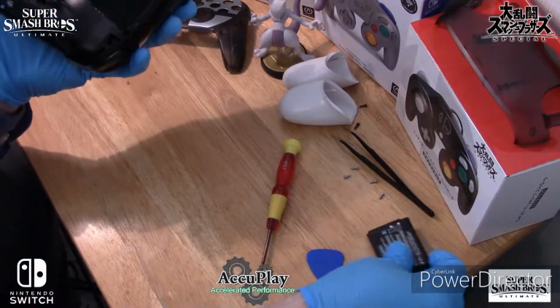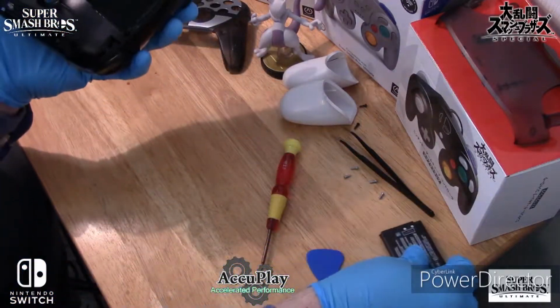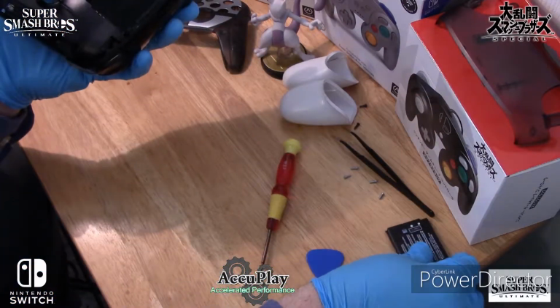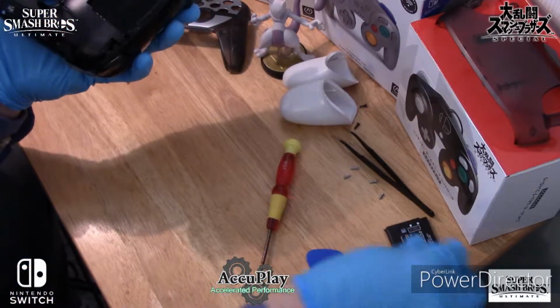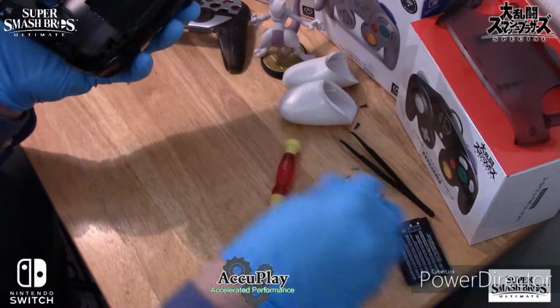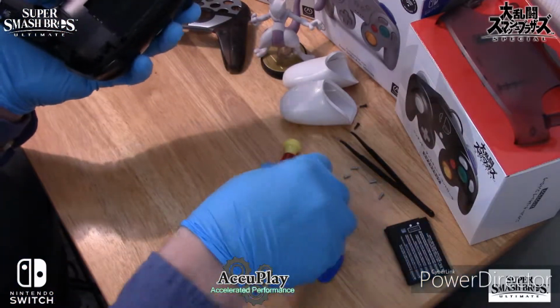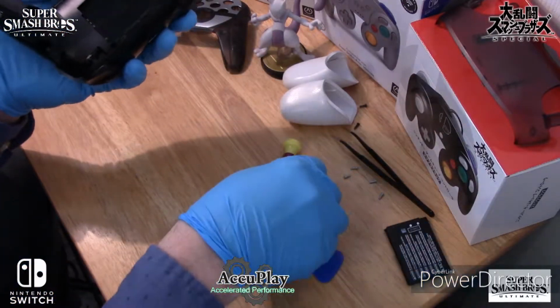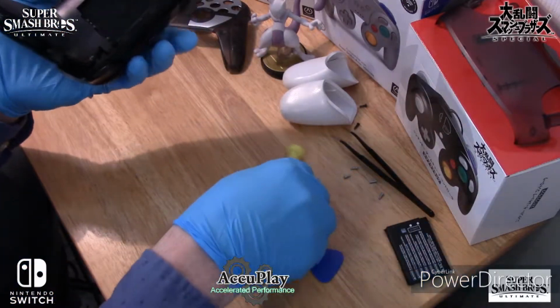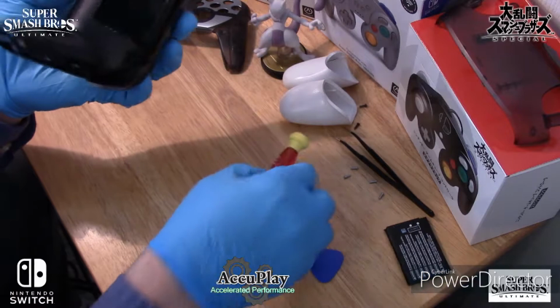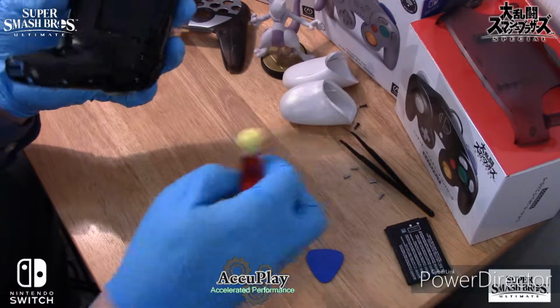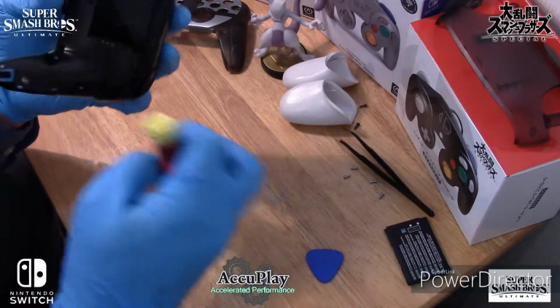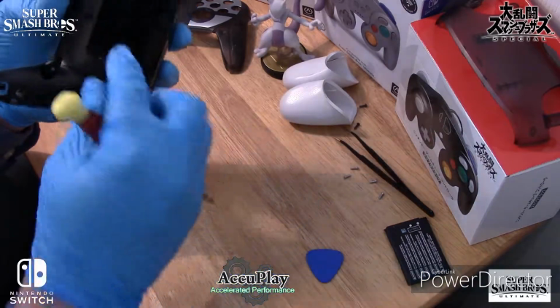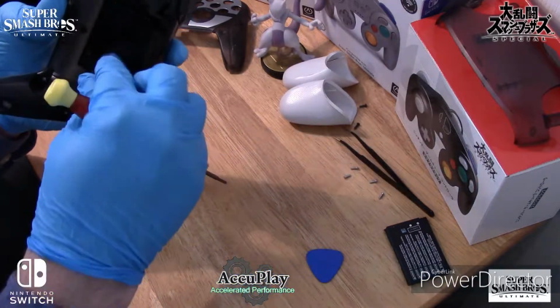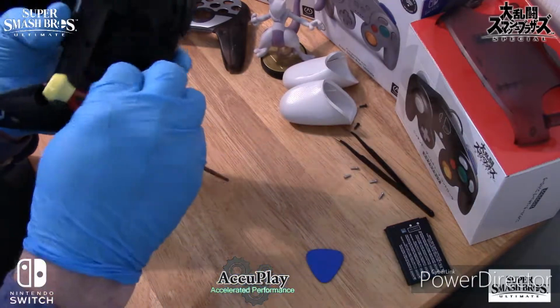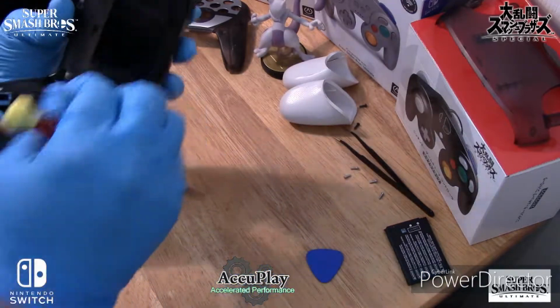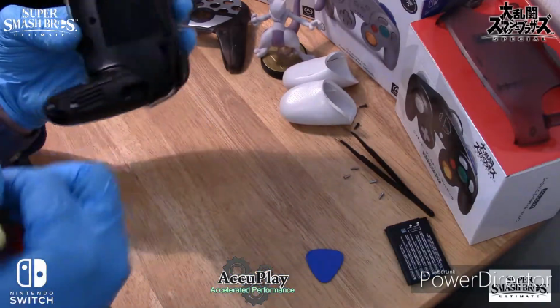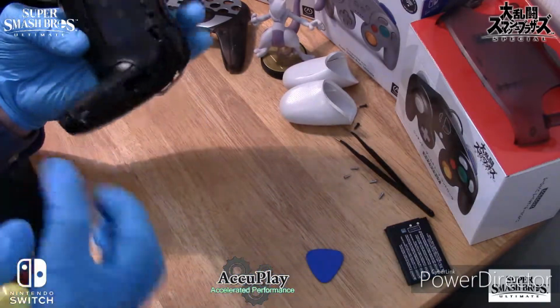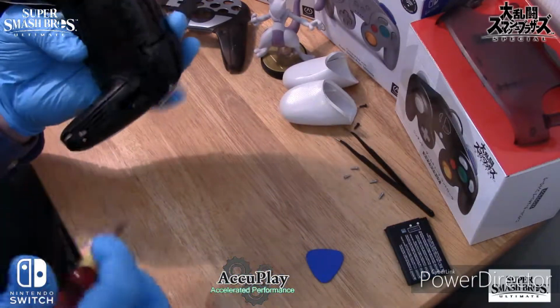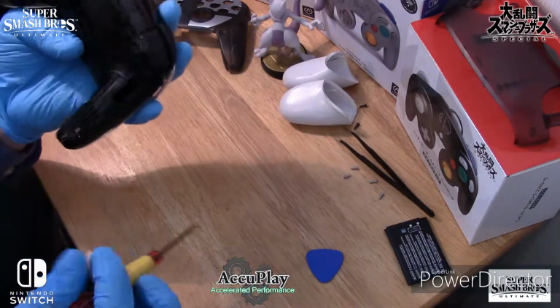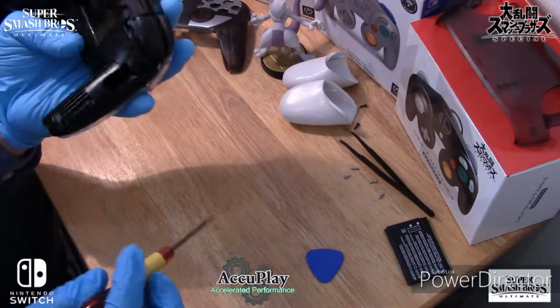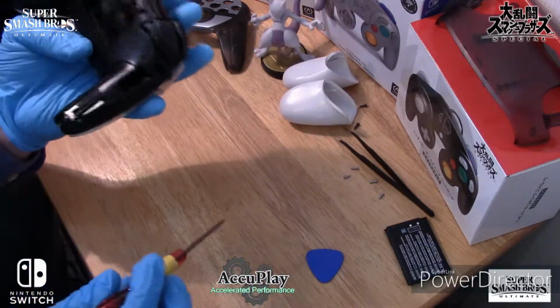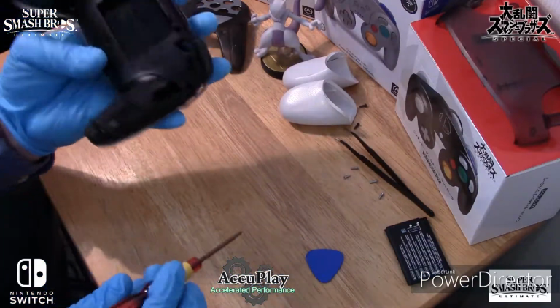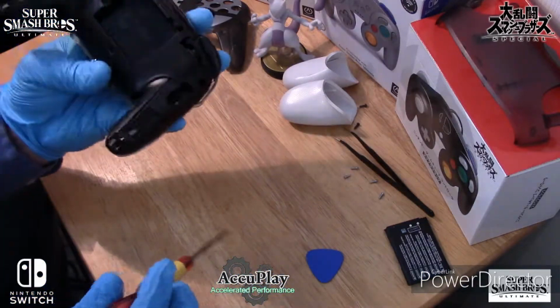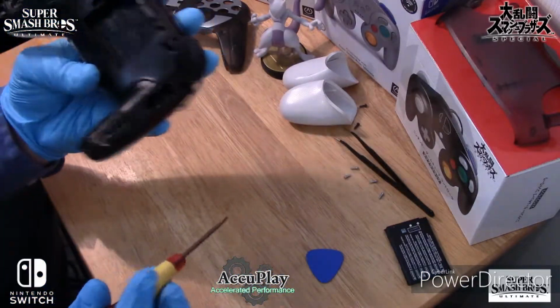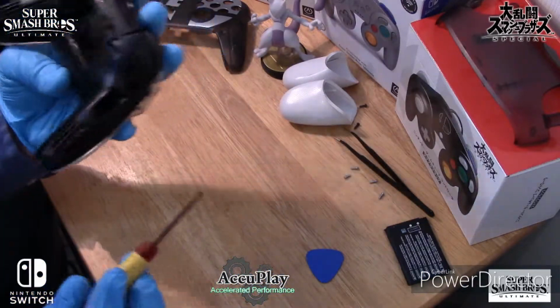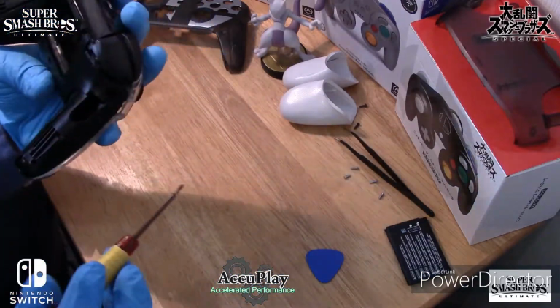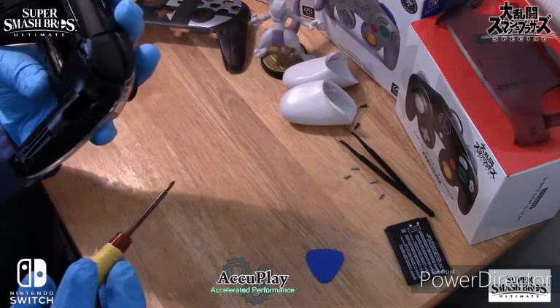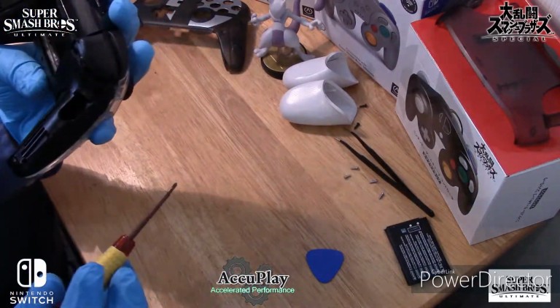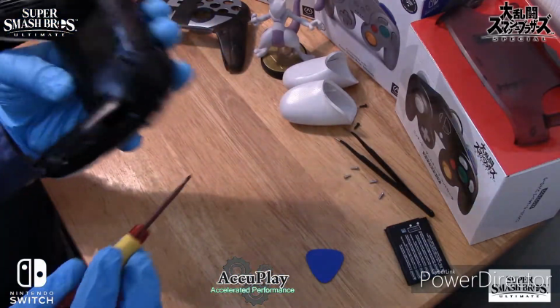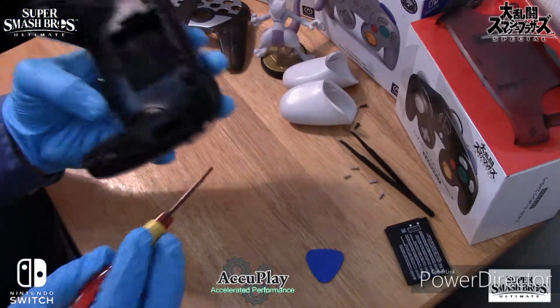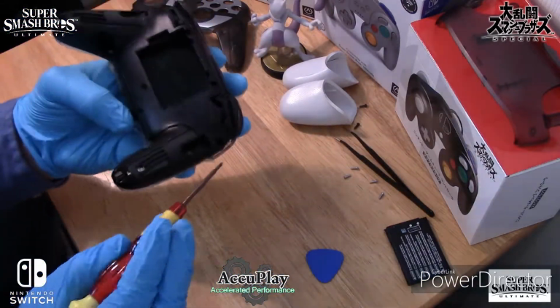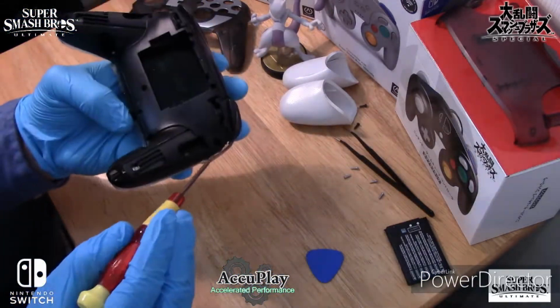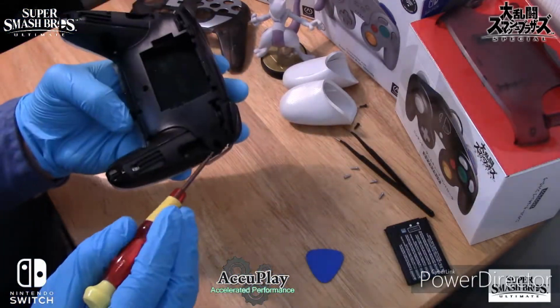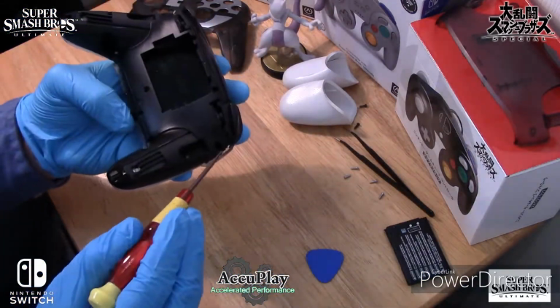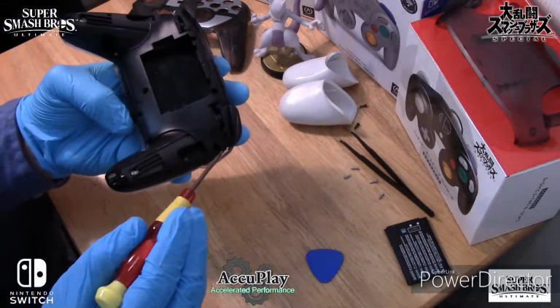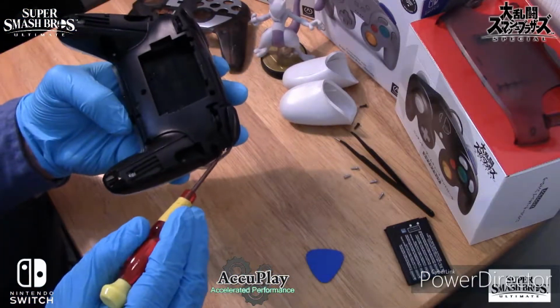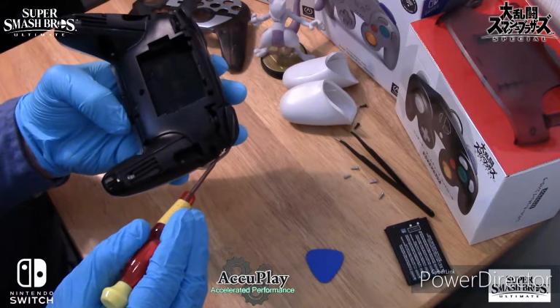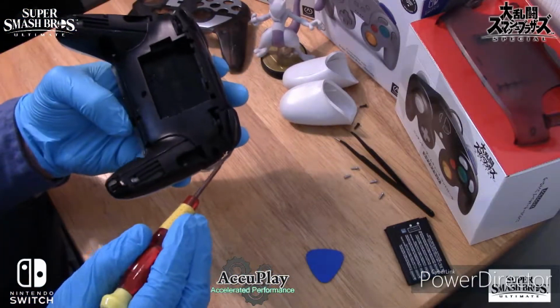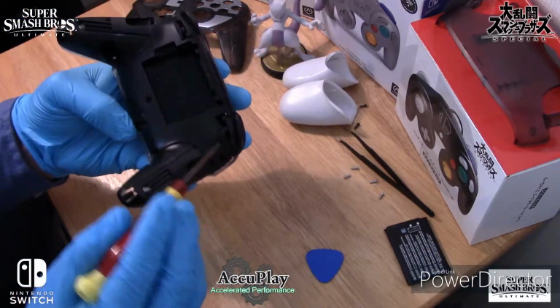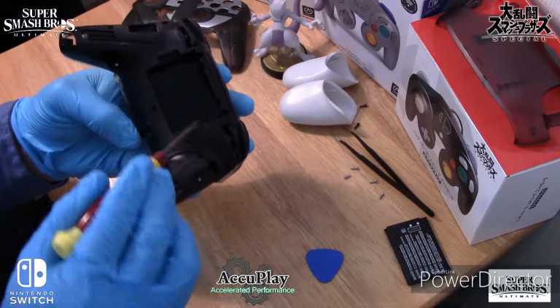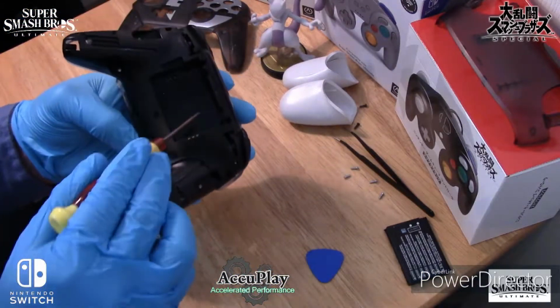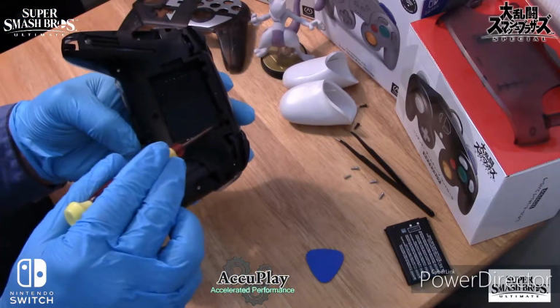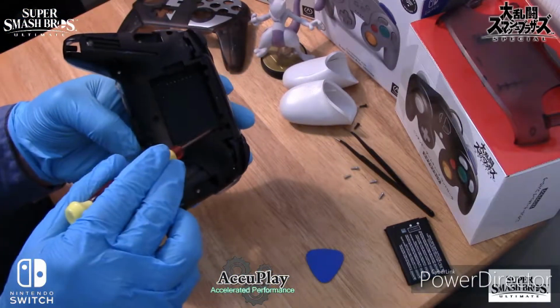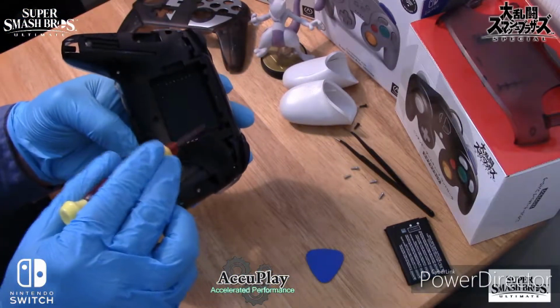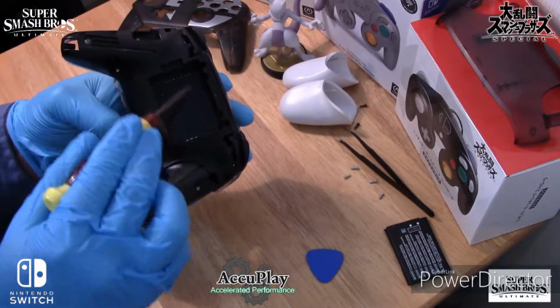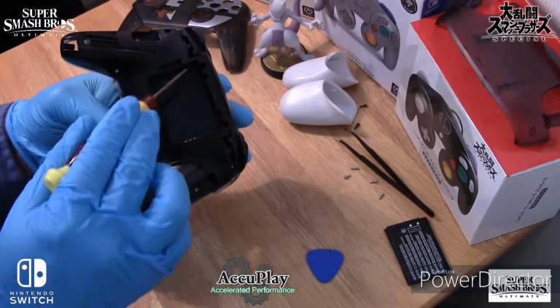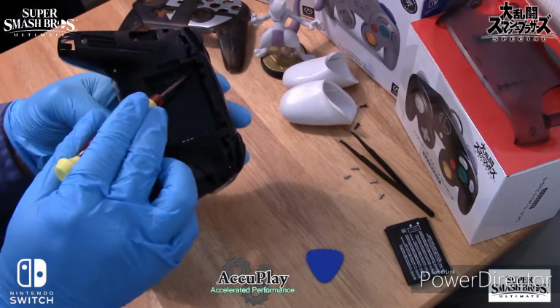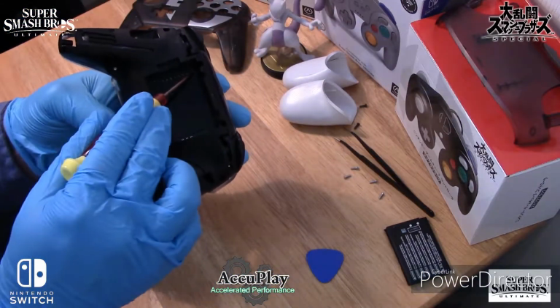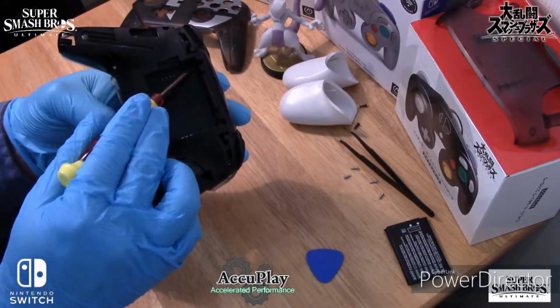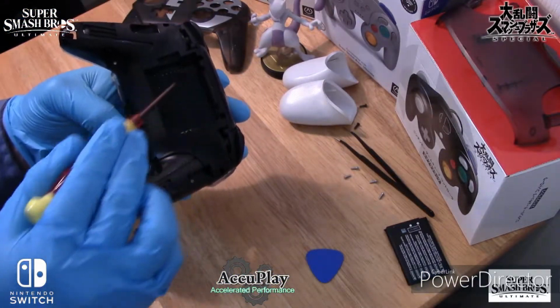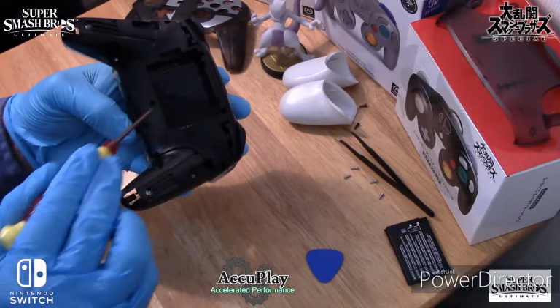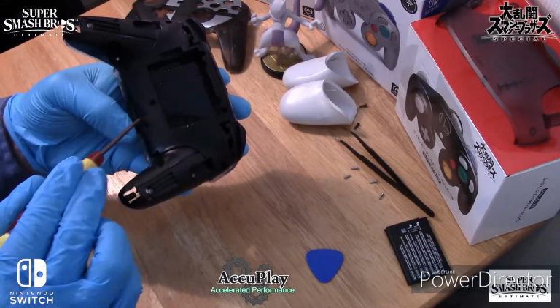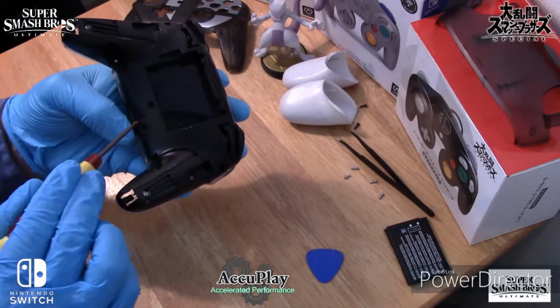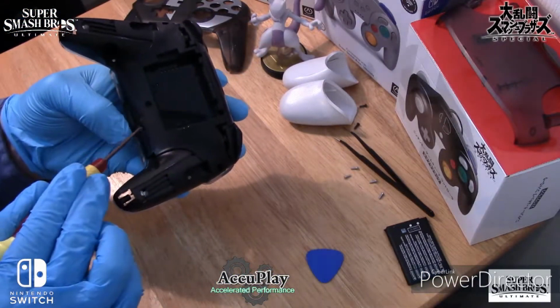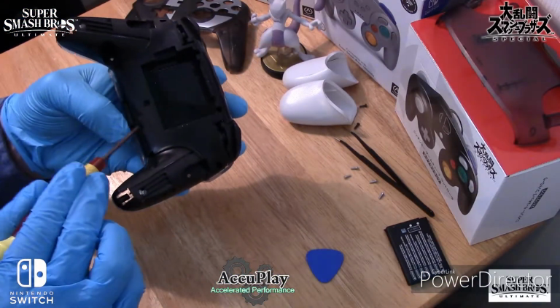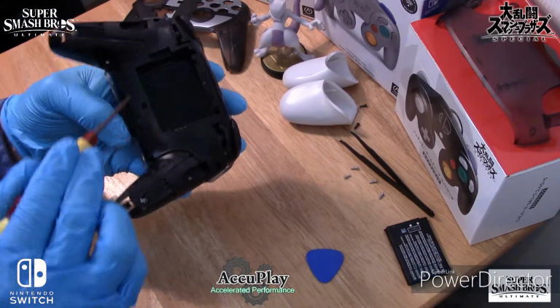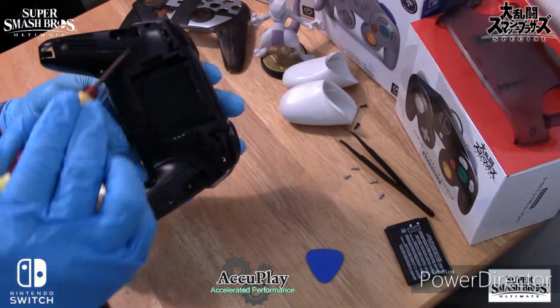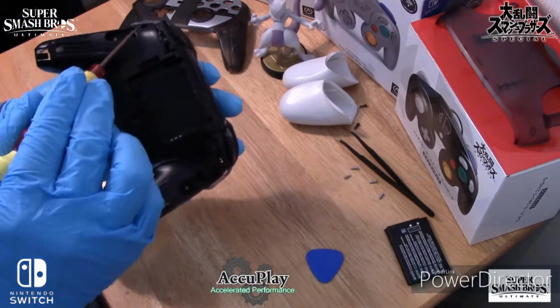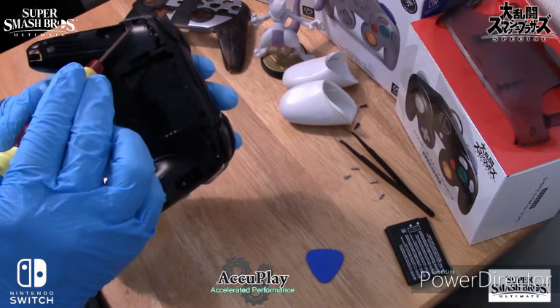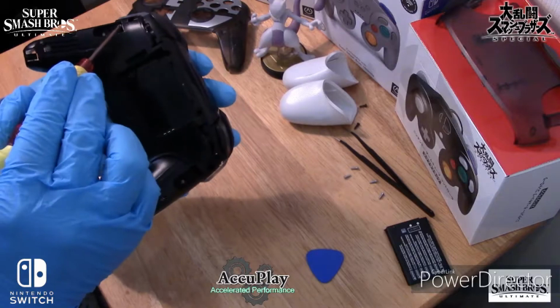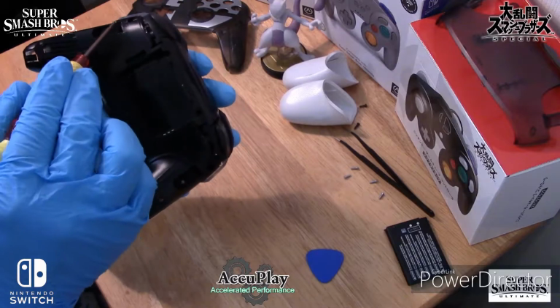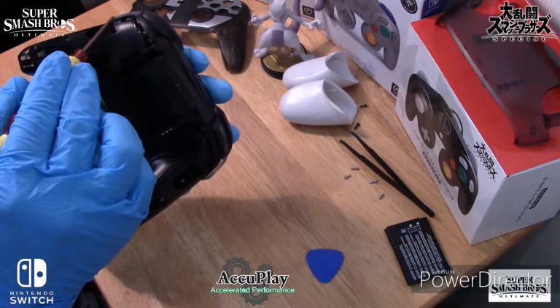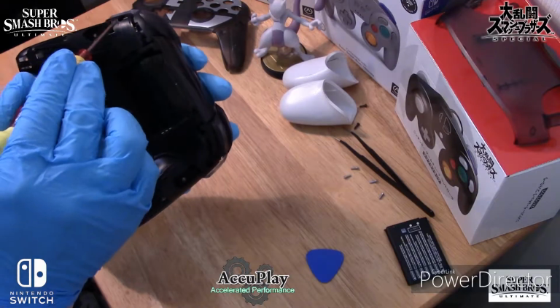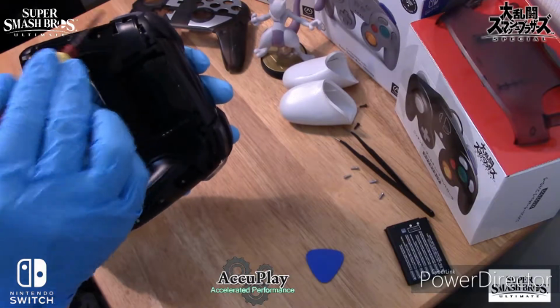Next up, it's time to remove the five screws from the back — one, two, three, four, and five.